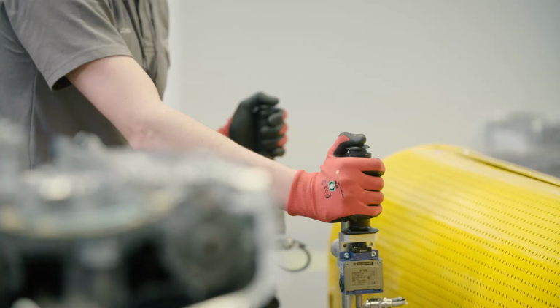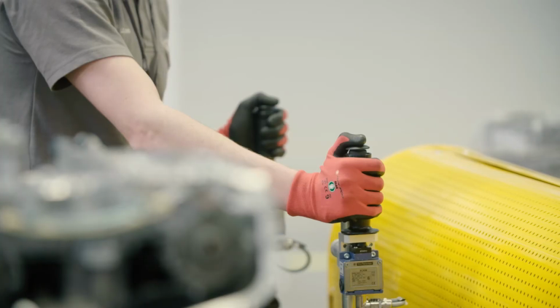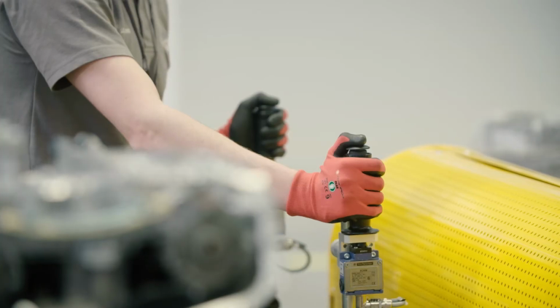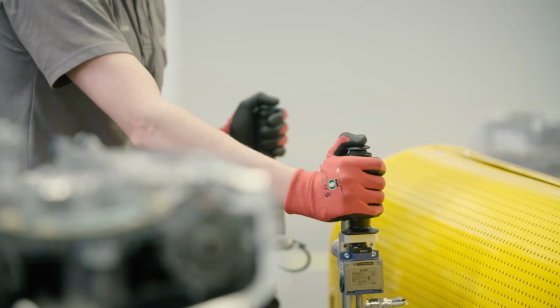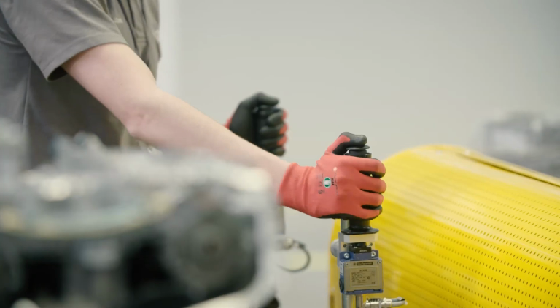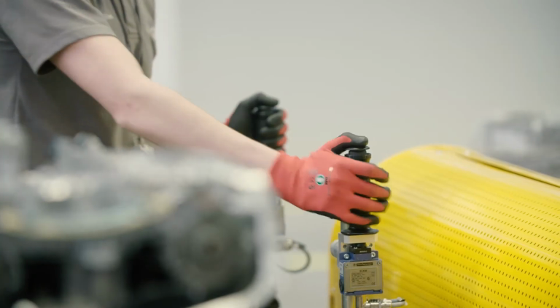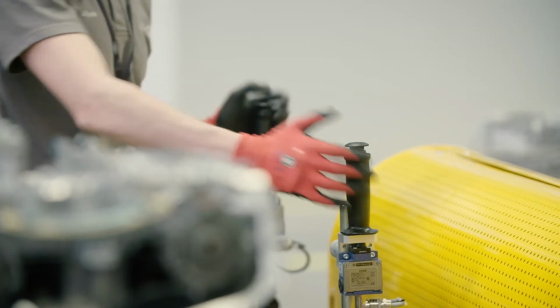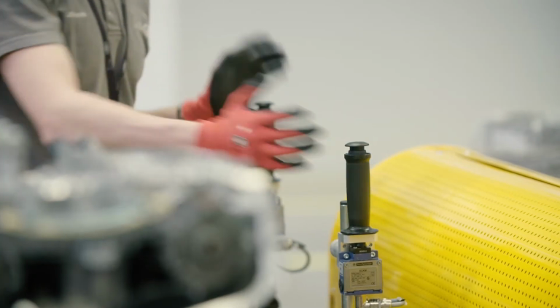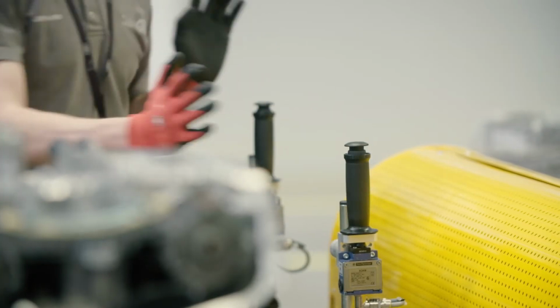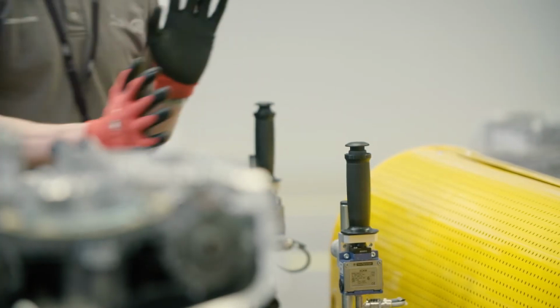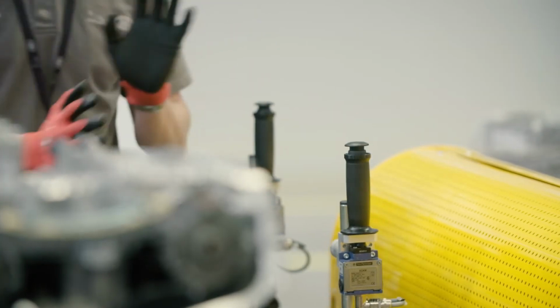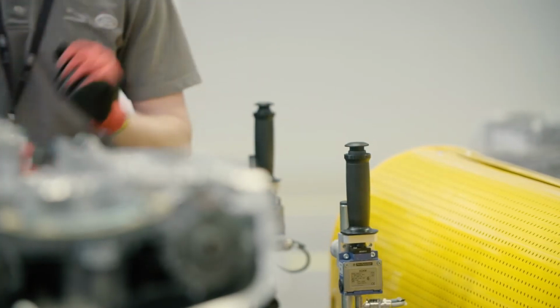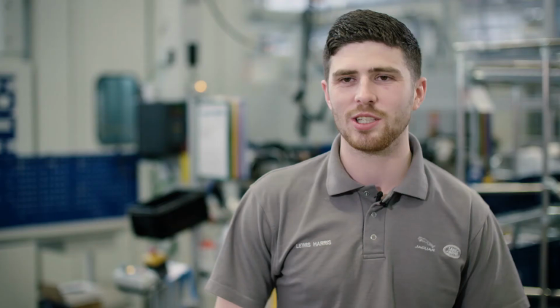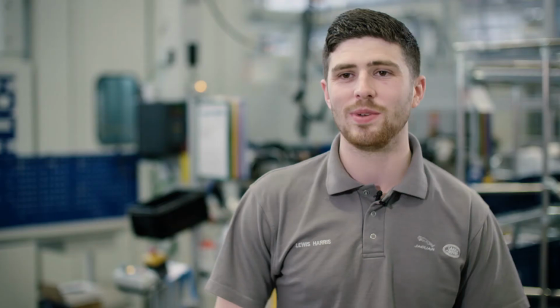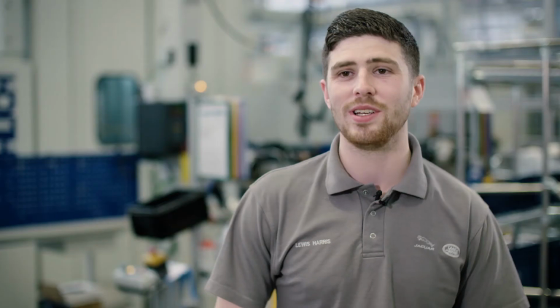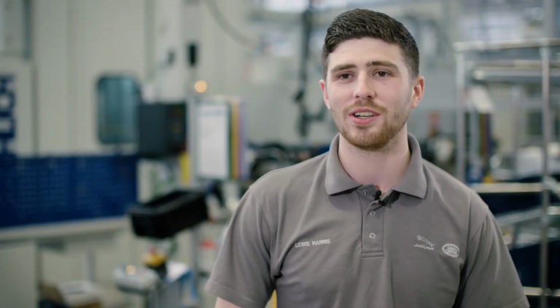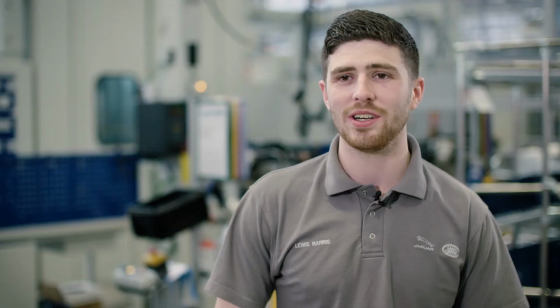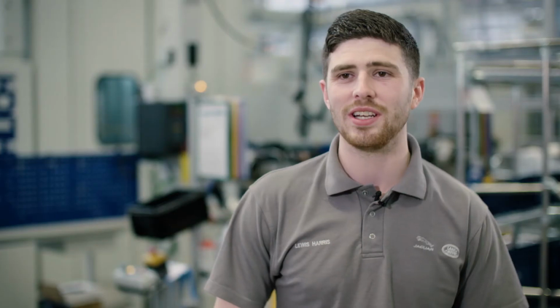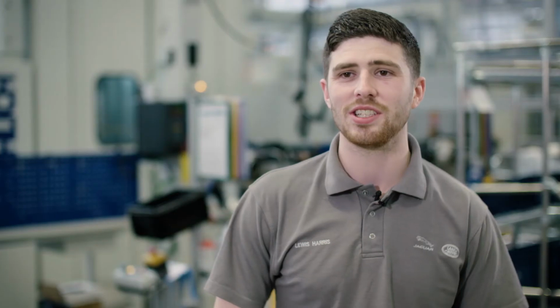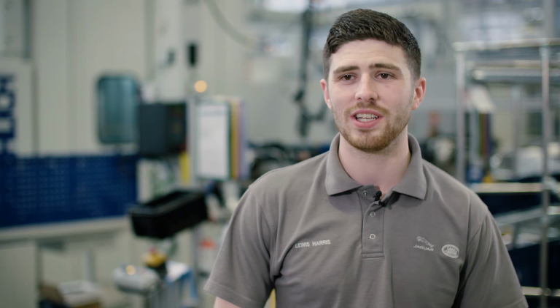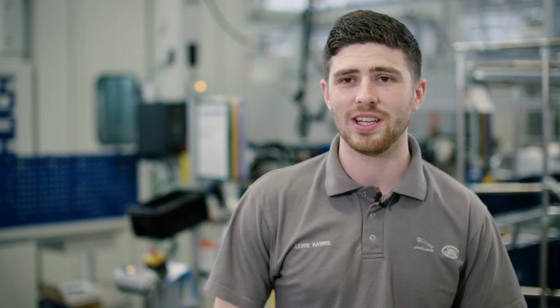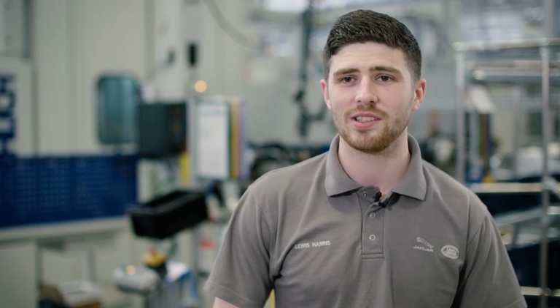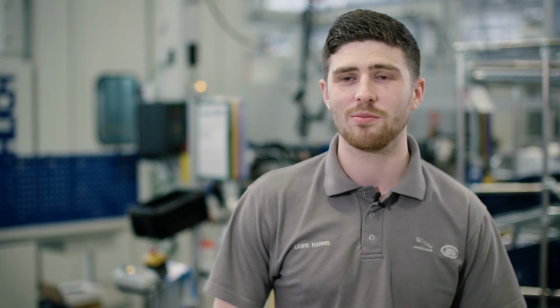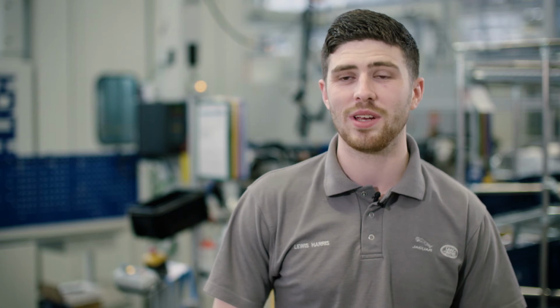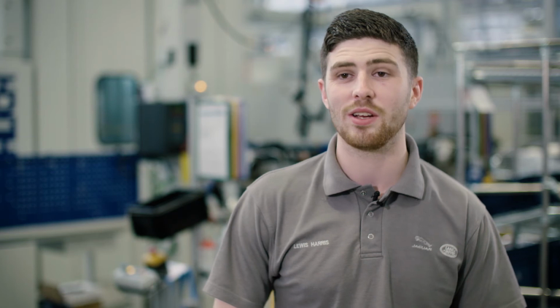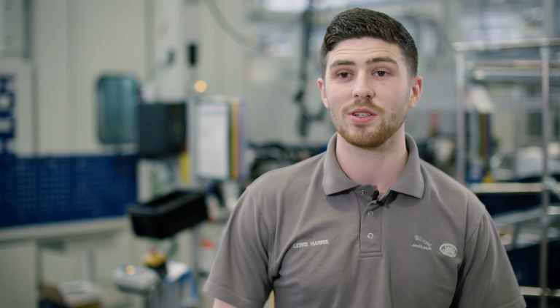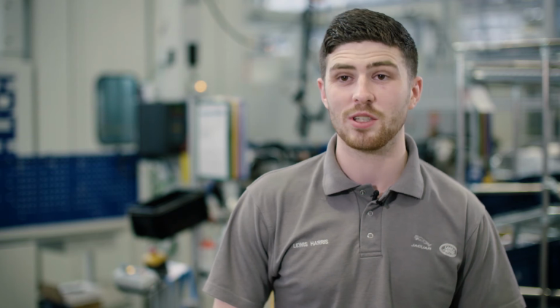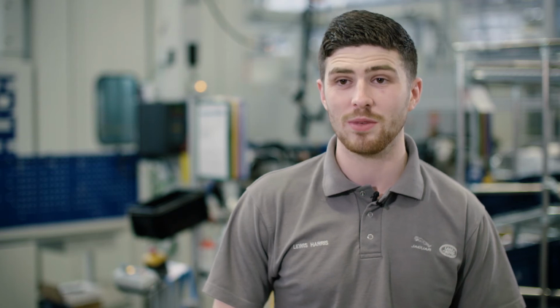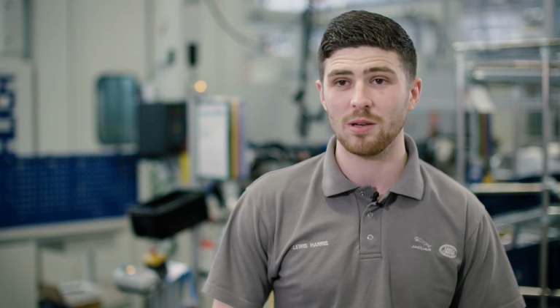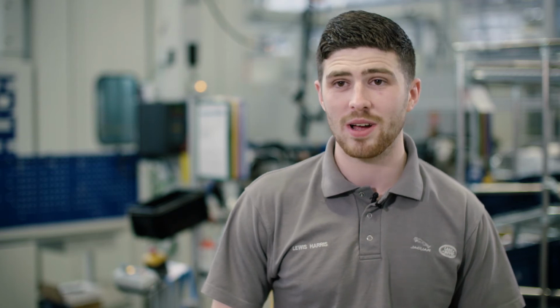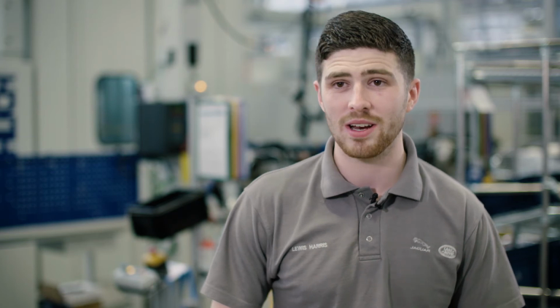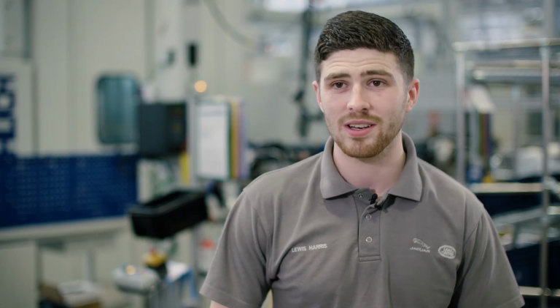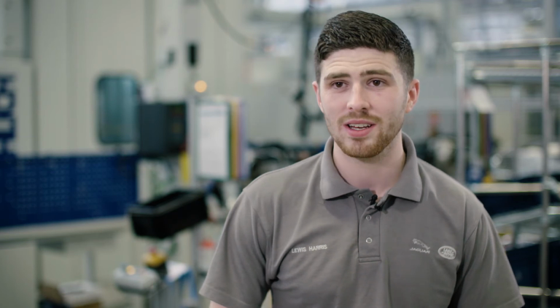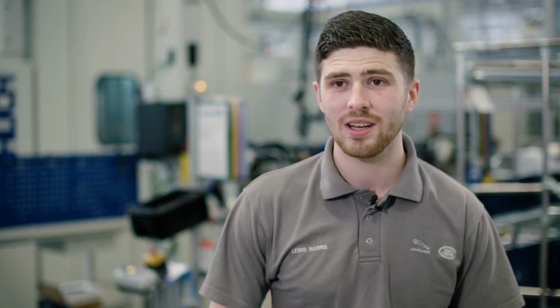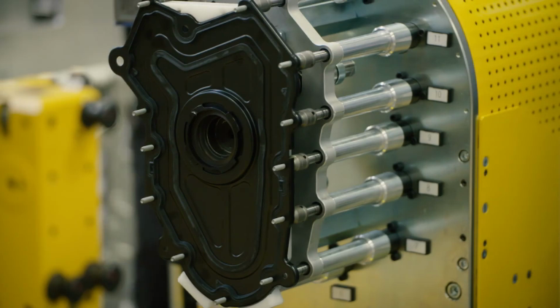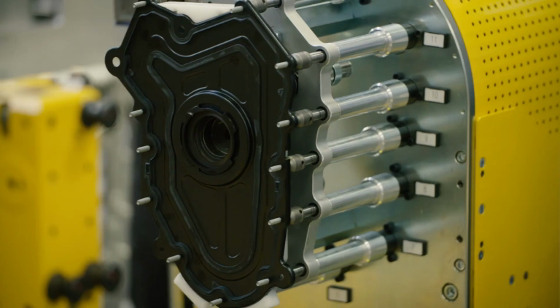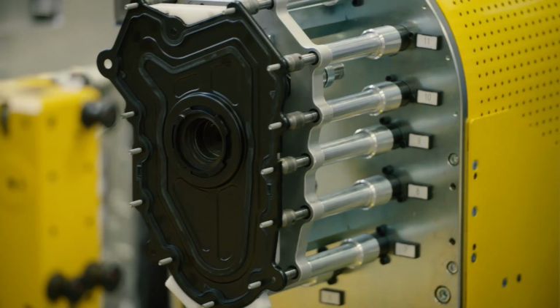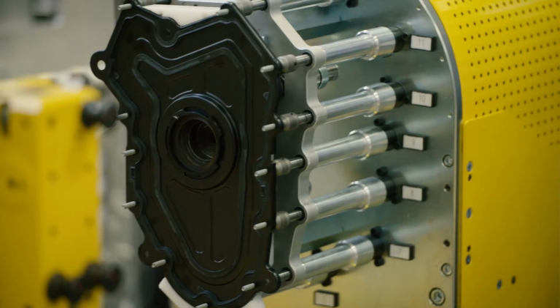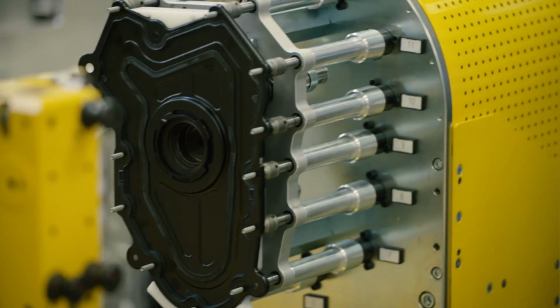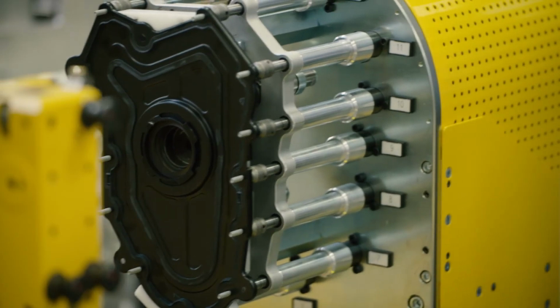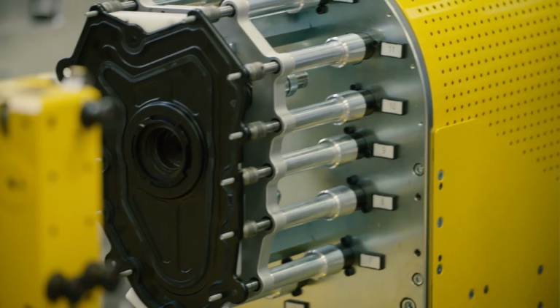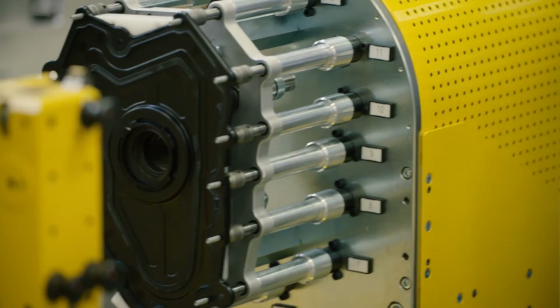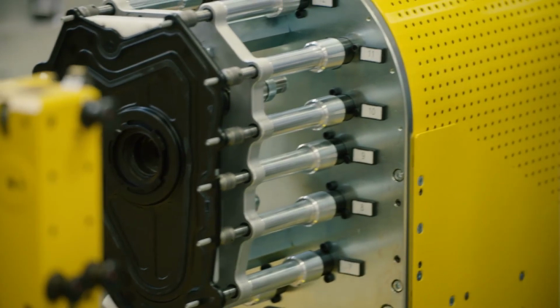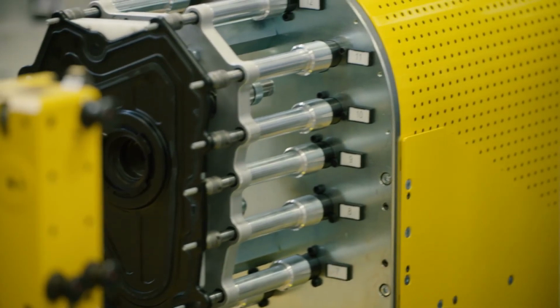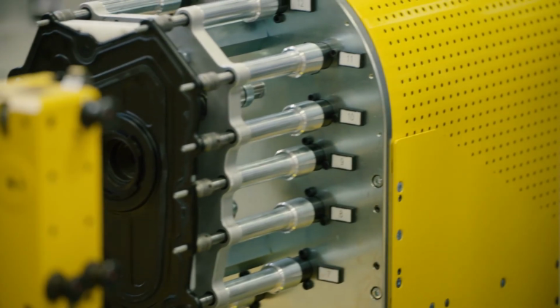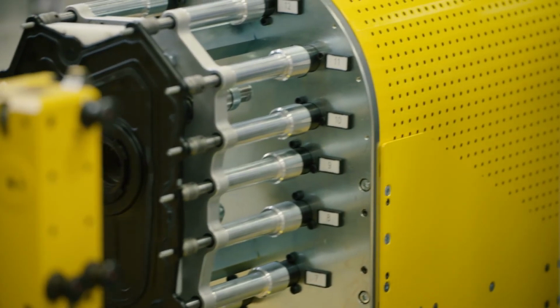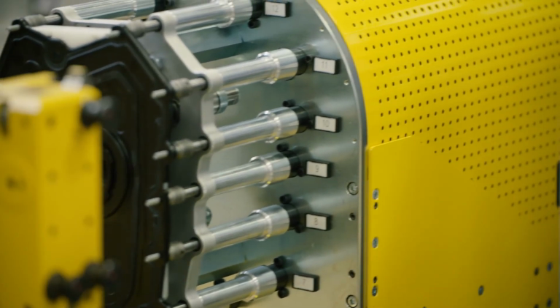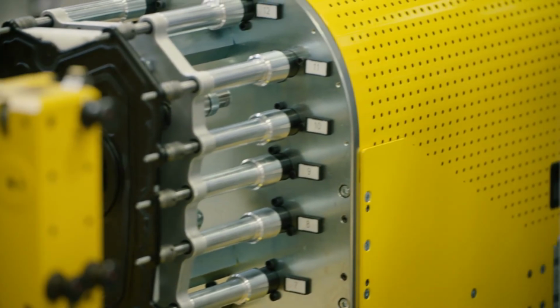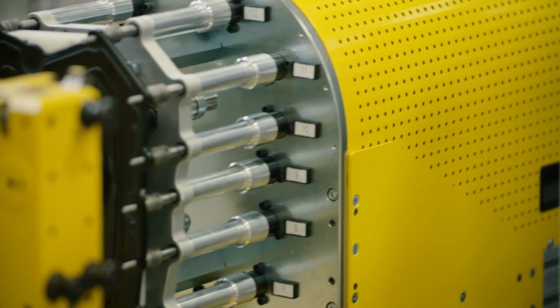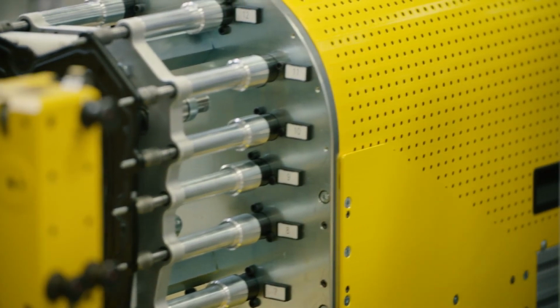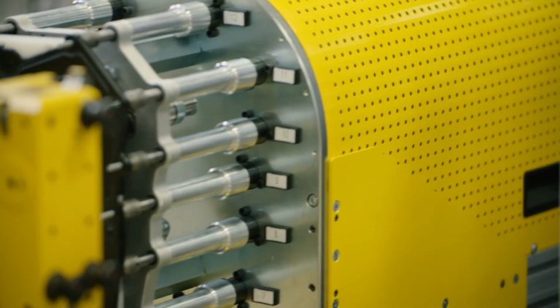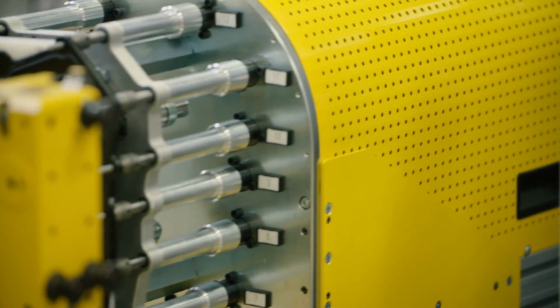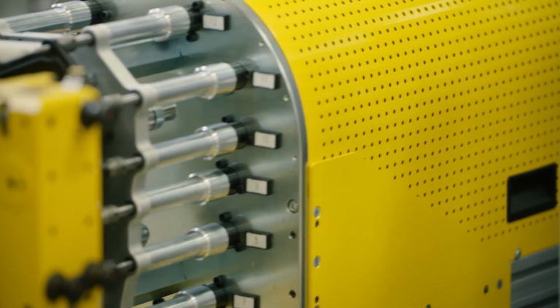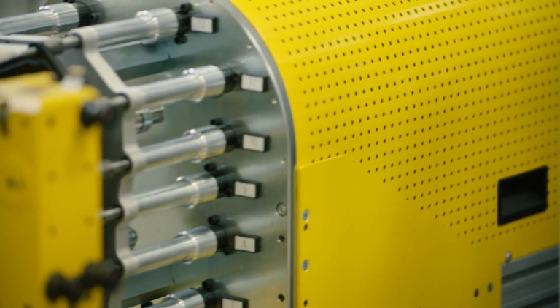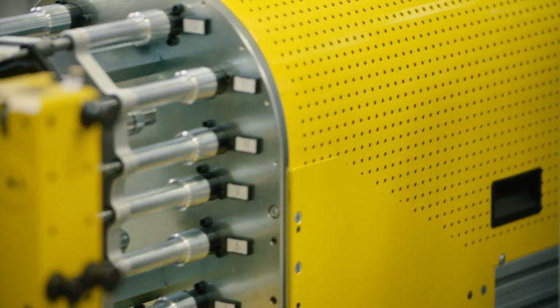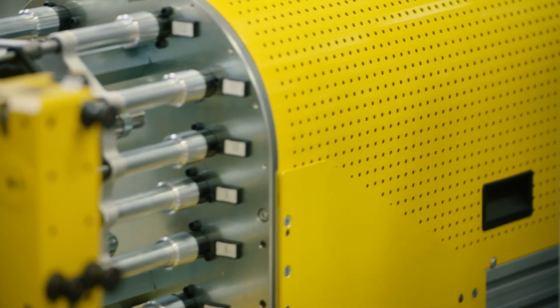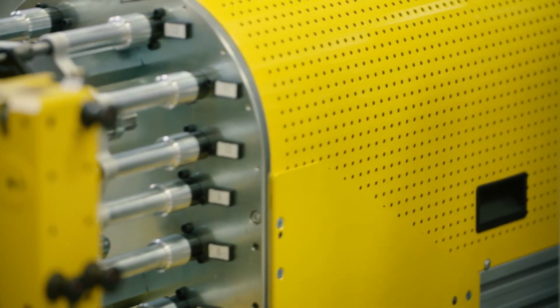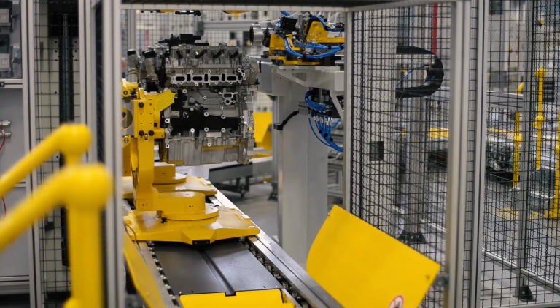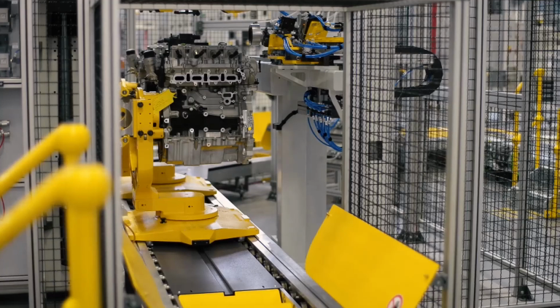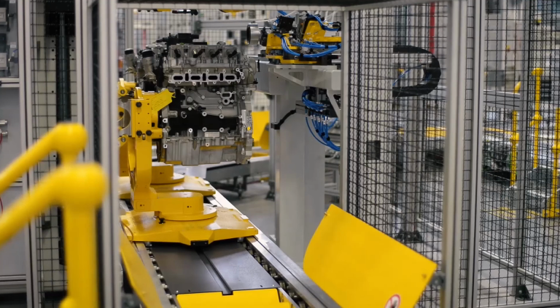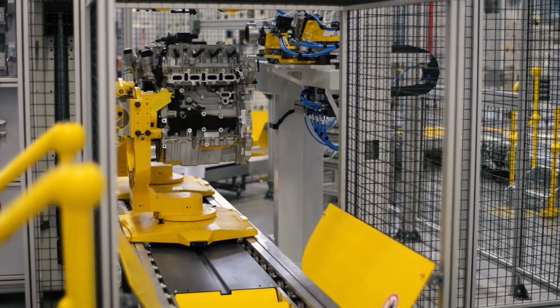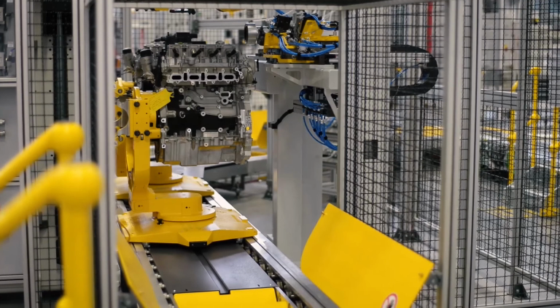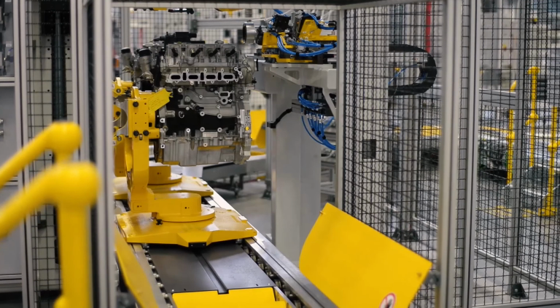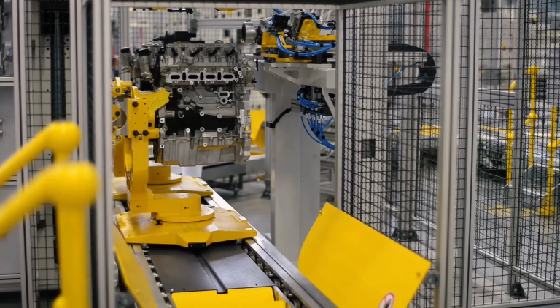The petrol Ingenium engine has been designed and engineered to meet customer demand and it will be the heart of Jaguar Land Rovers for now and in the future.